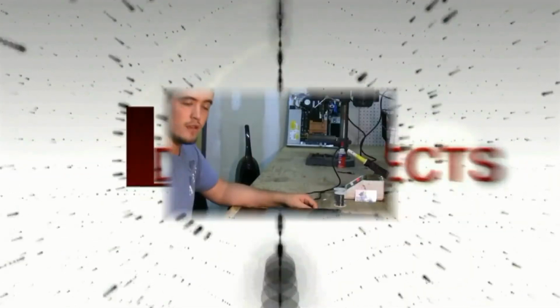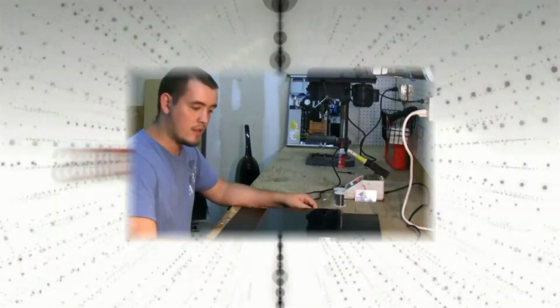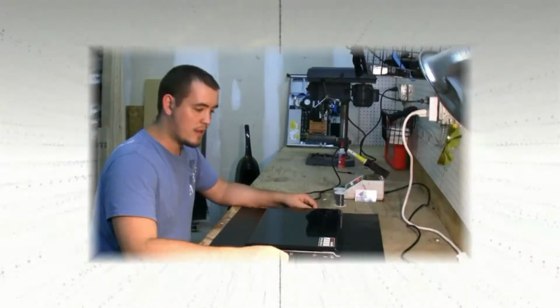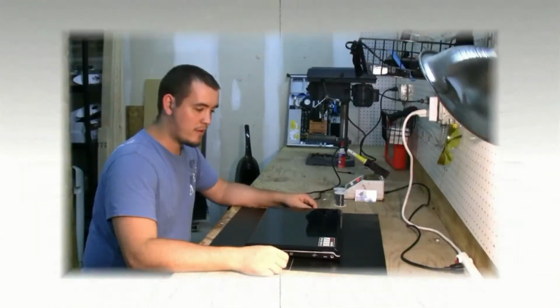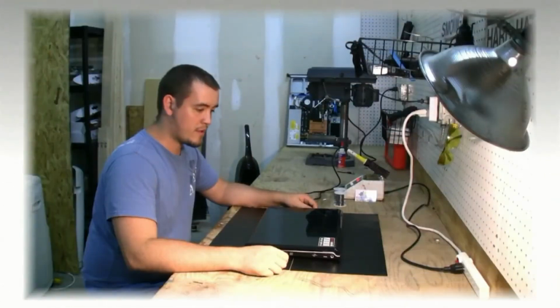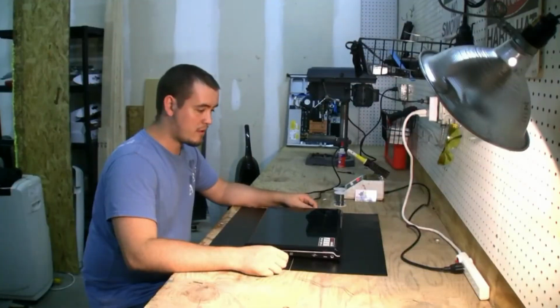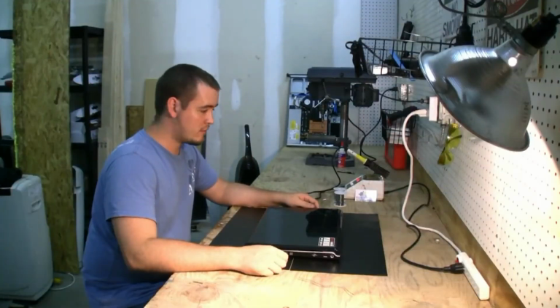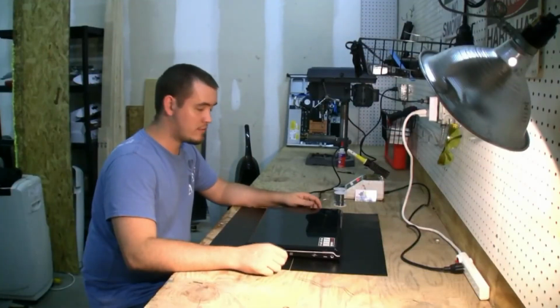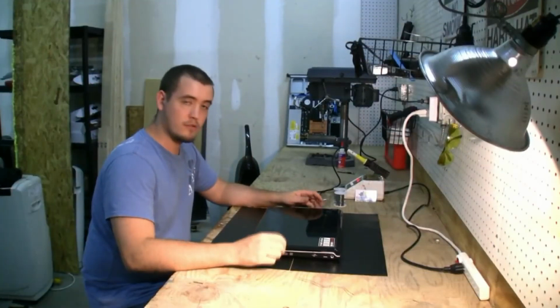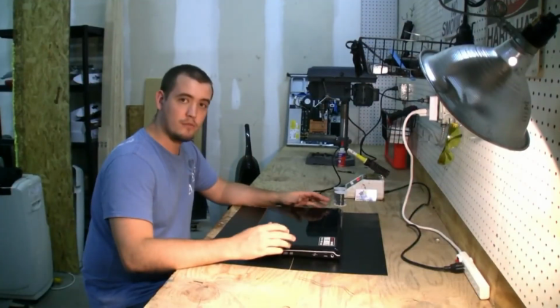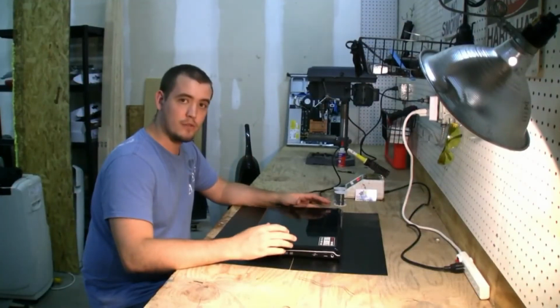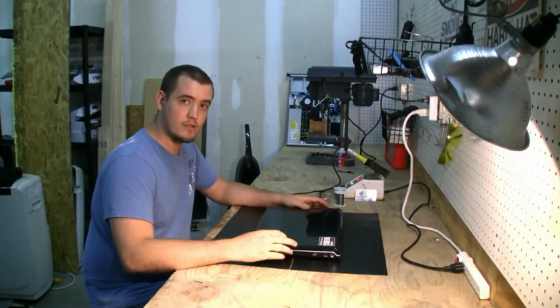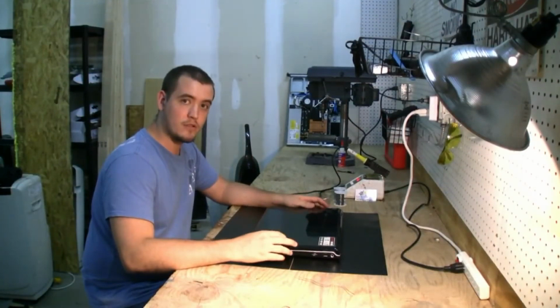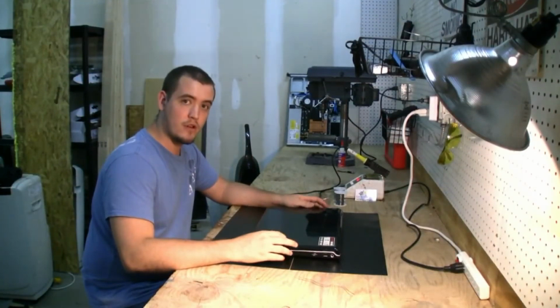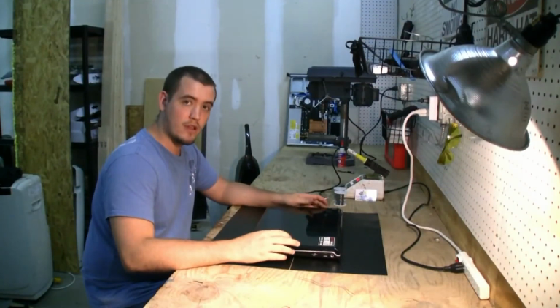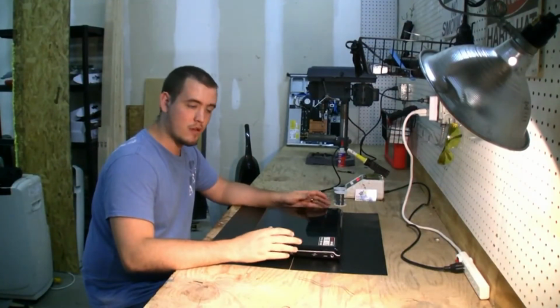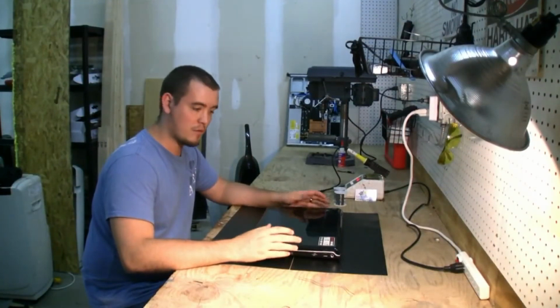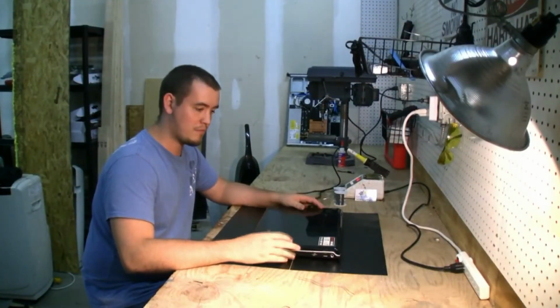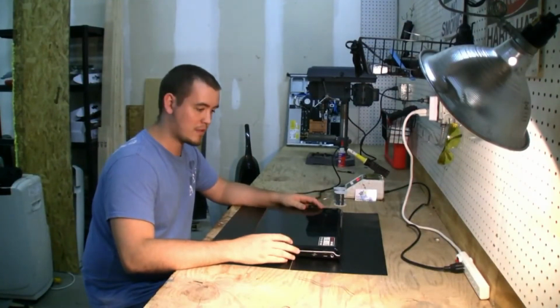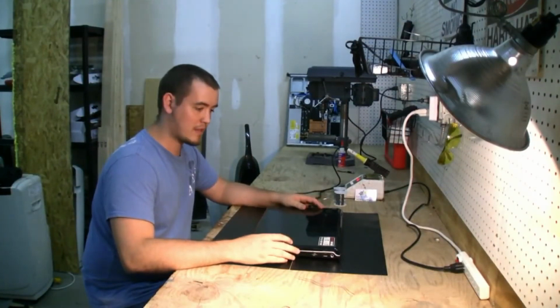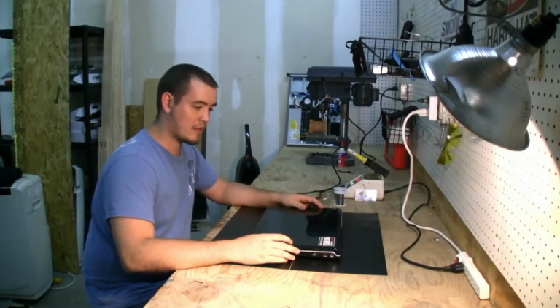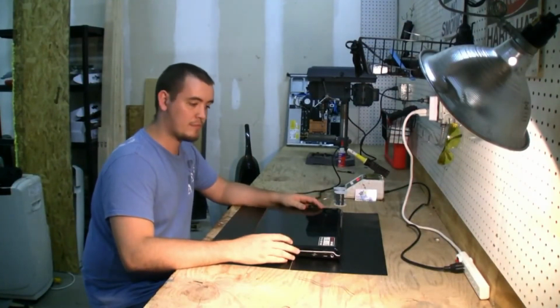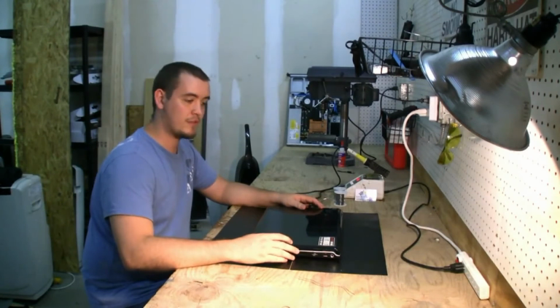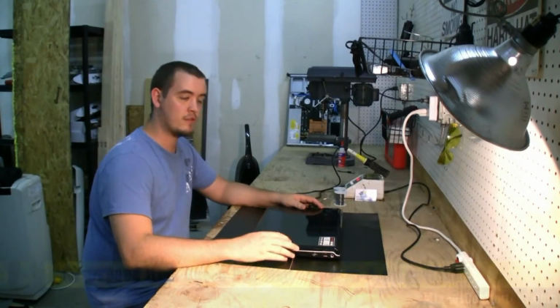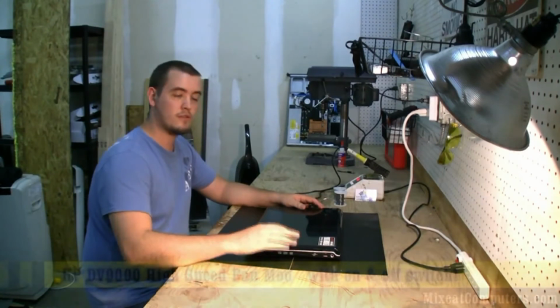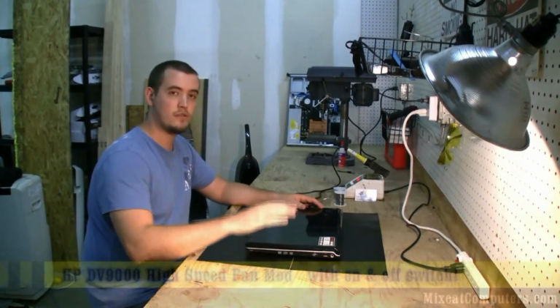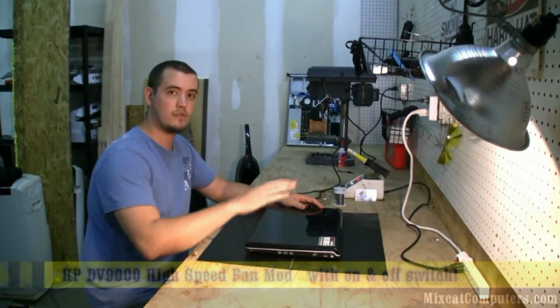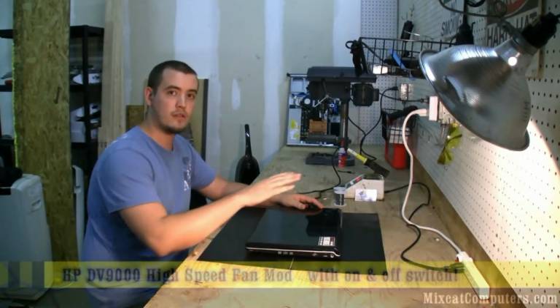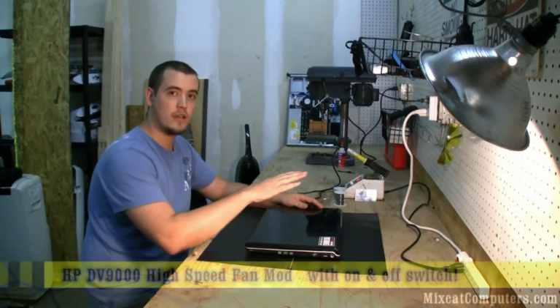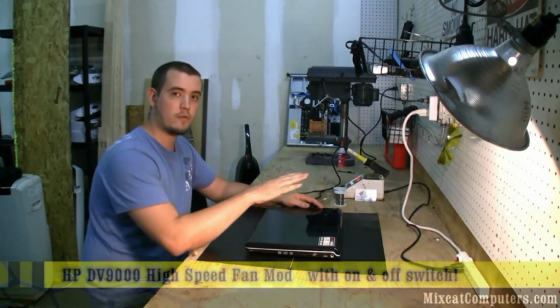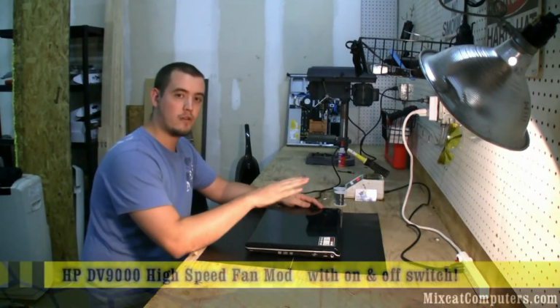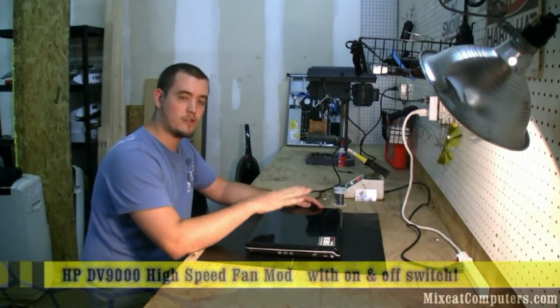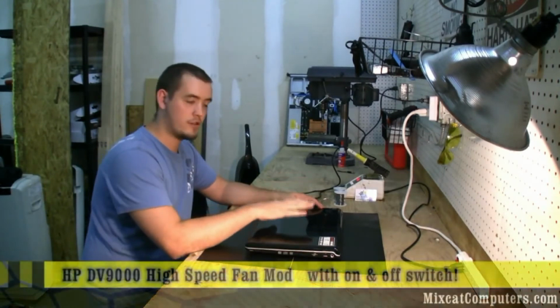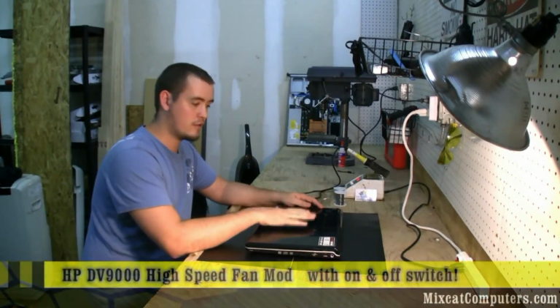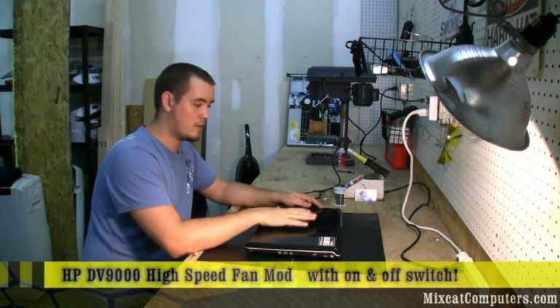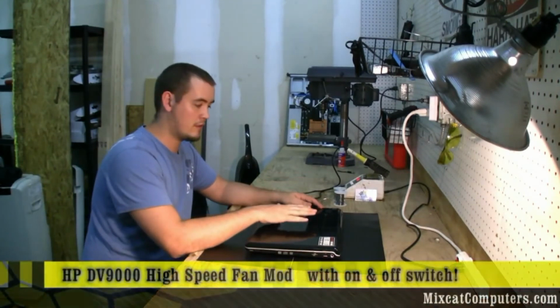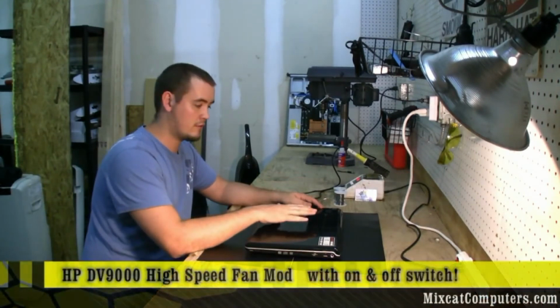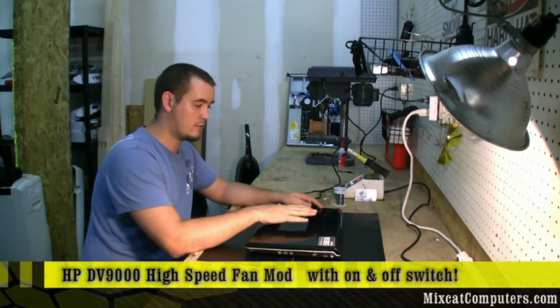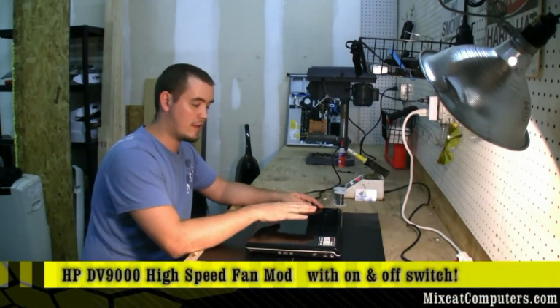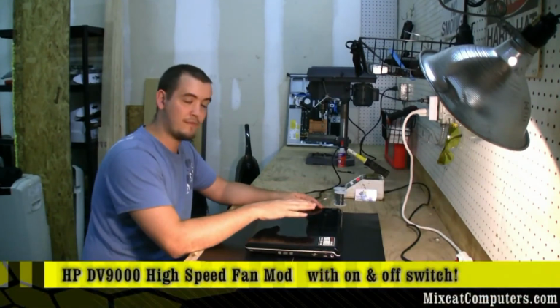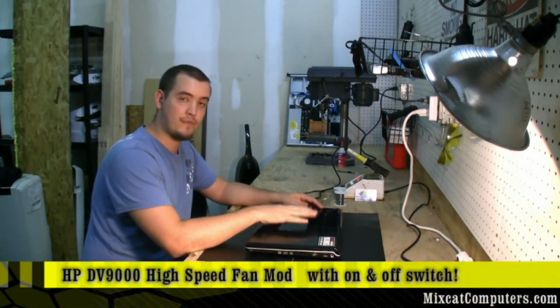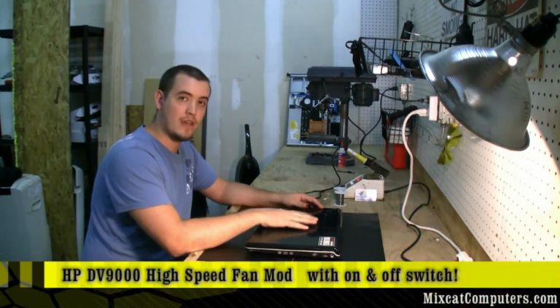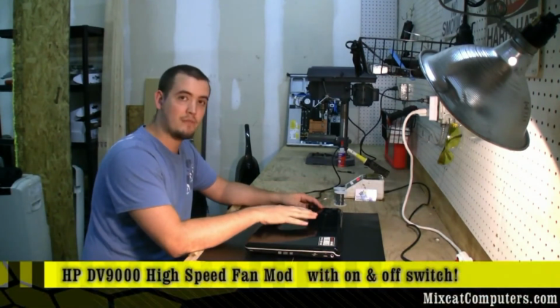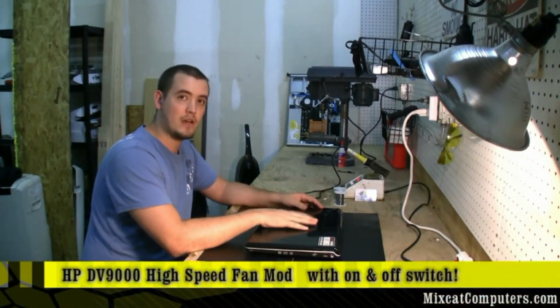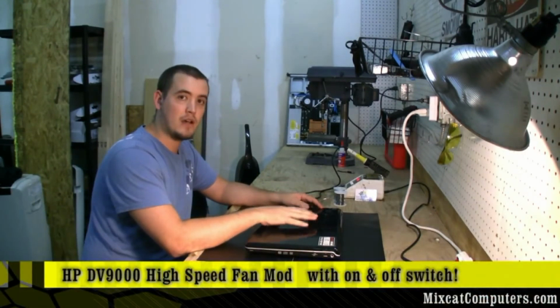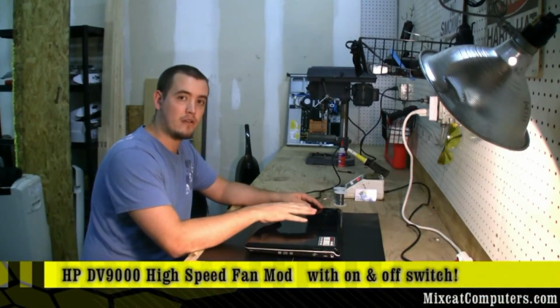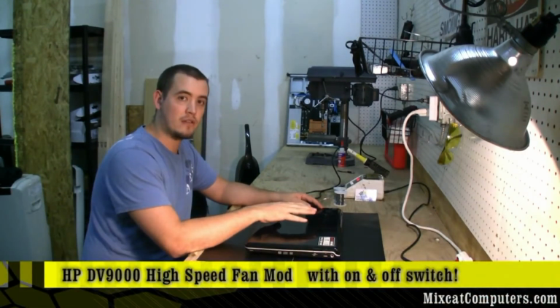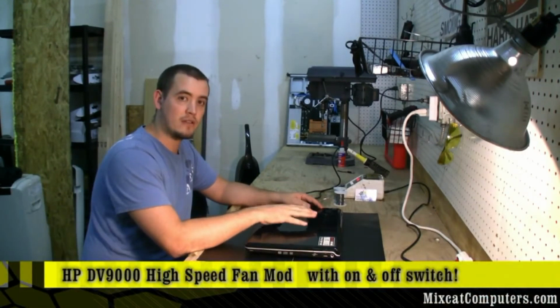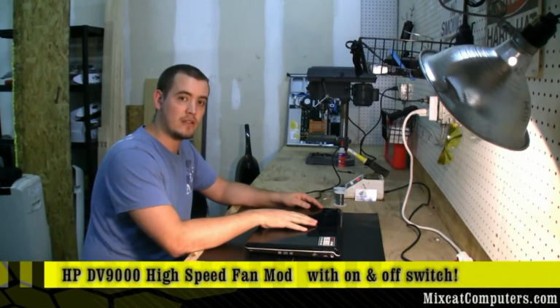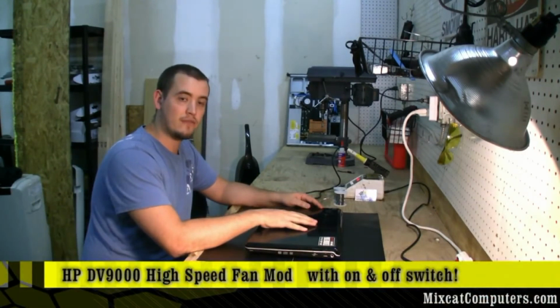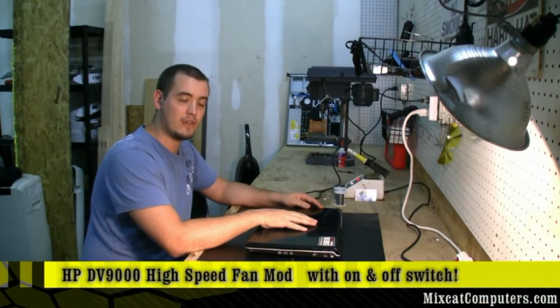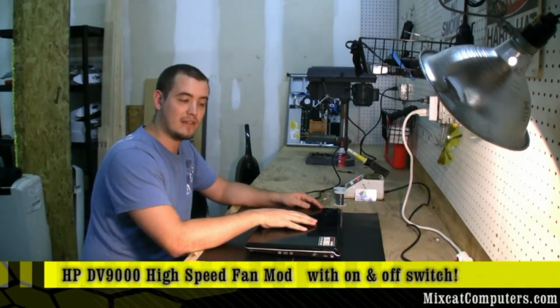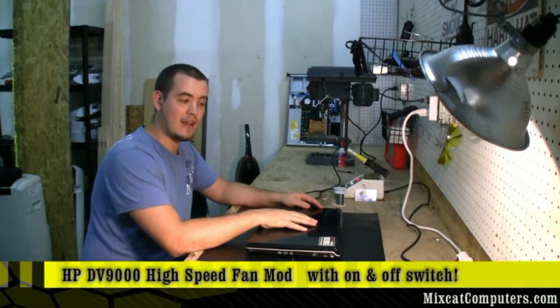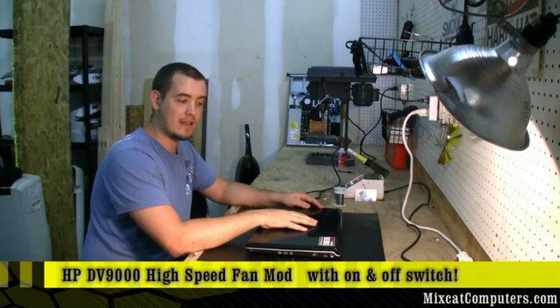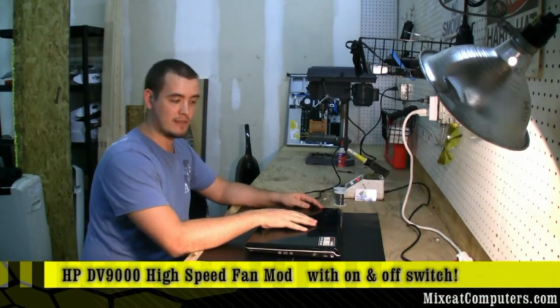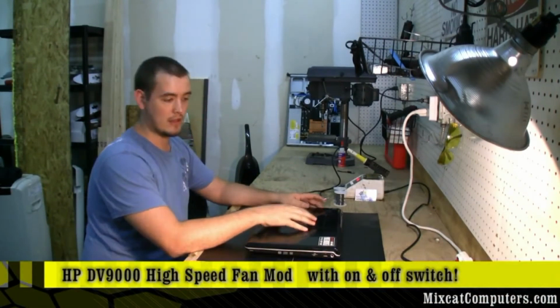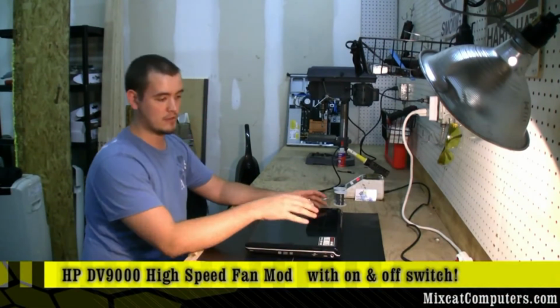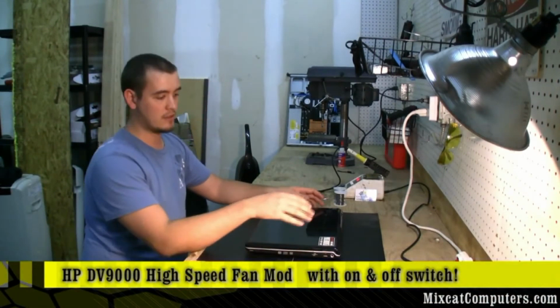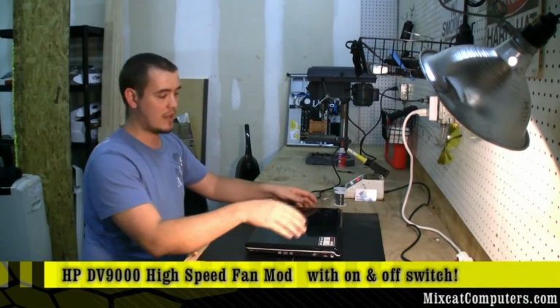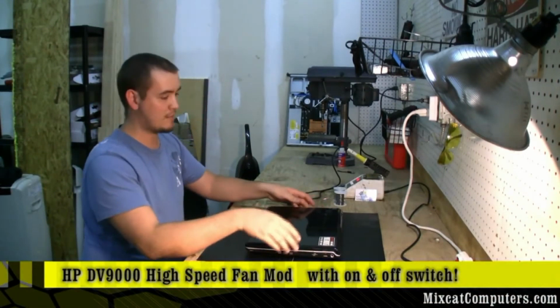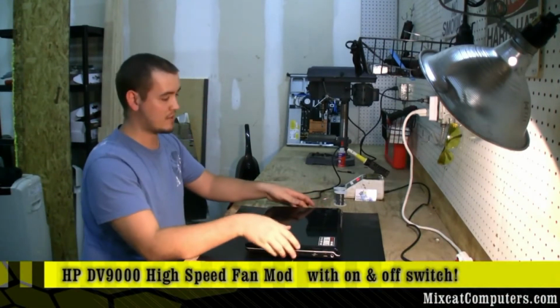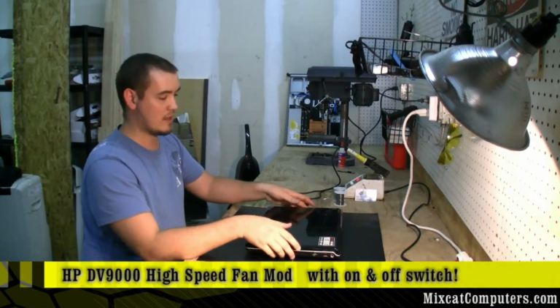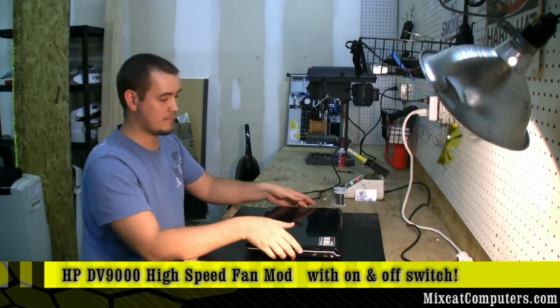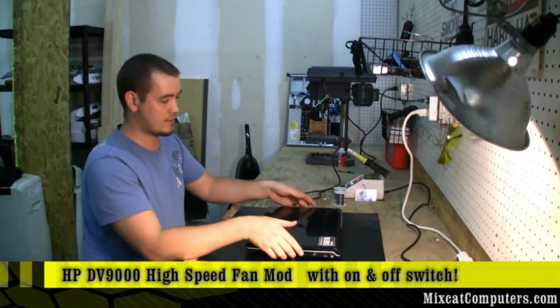Hey everybody on YouTube, this is Trey here with Mixtec Computers. Today we're going to show you how to do a fan mod on the DV9000 laptops.